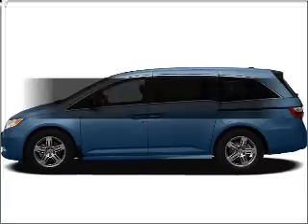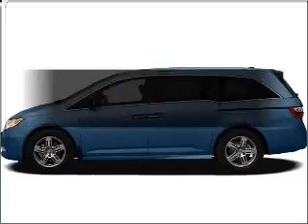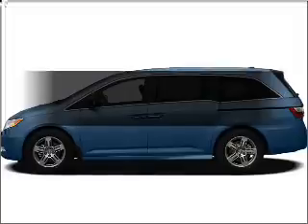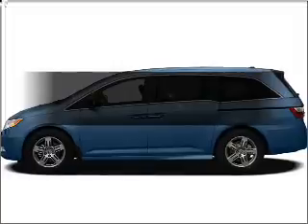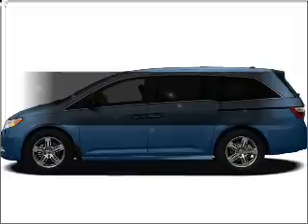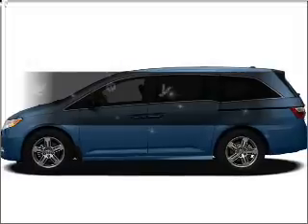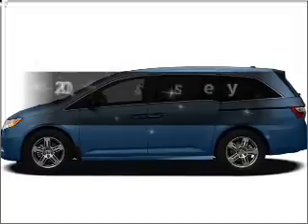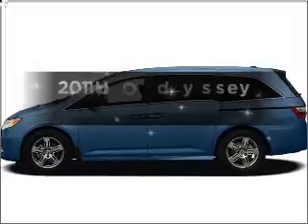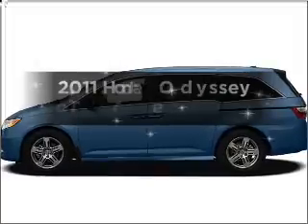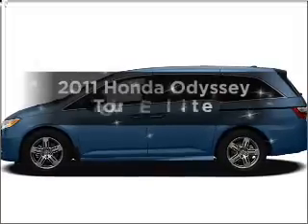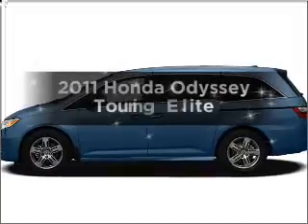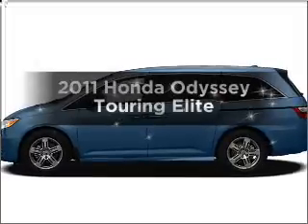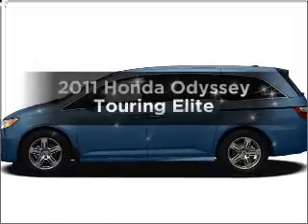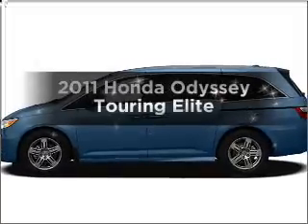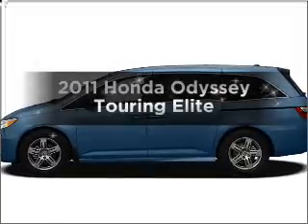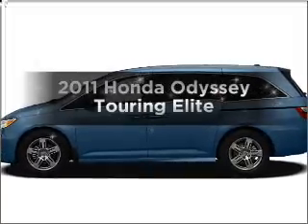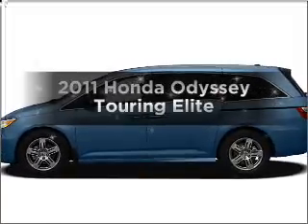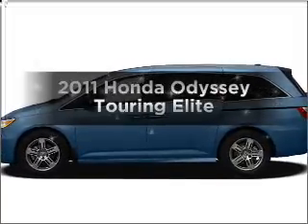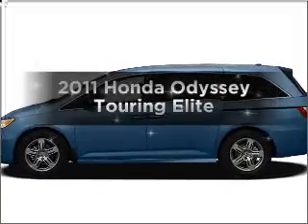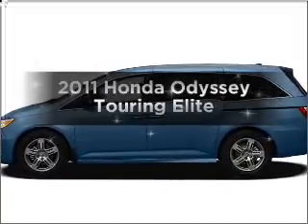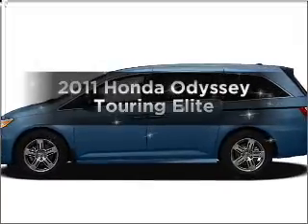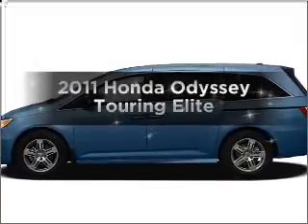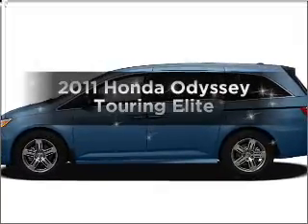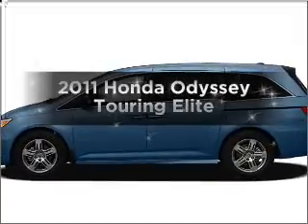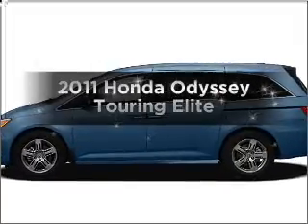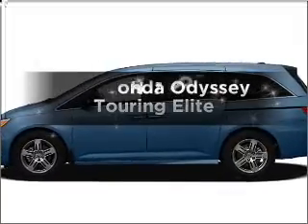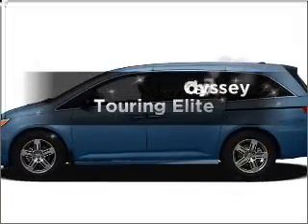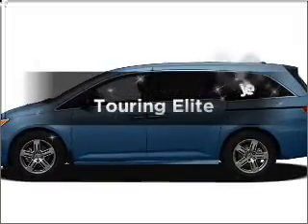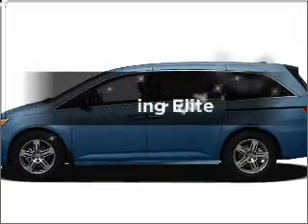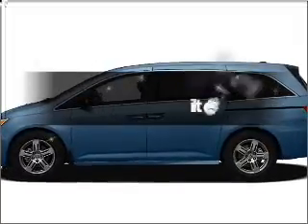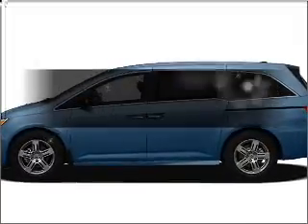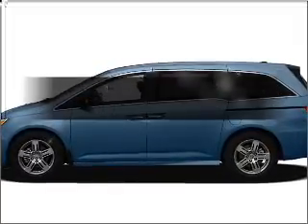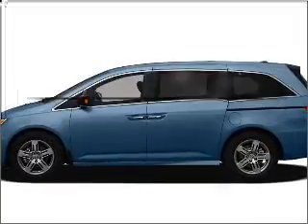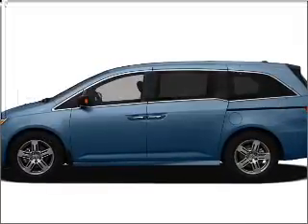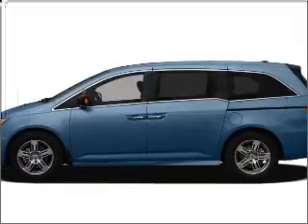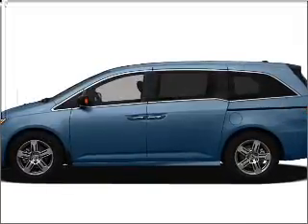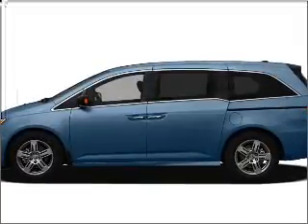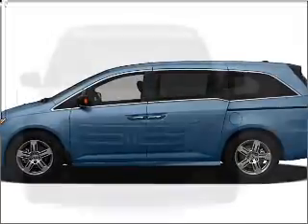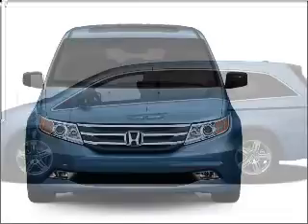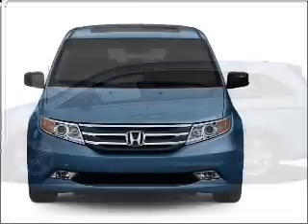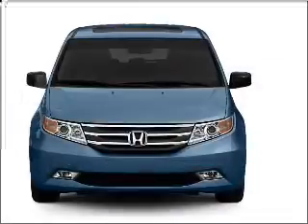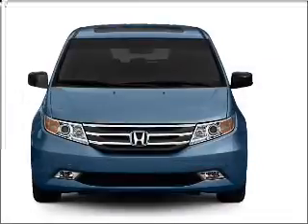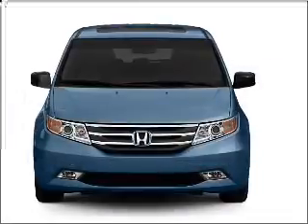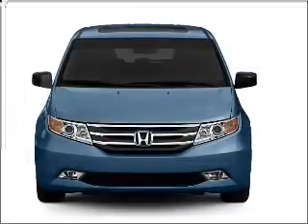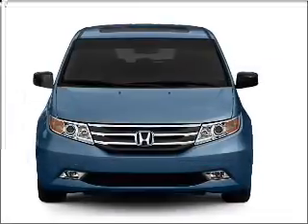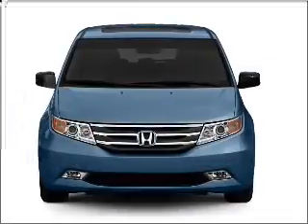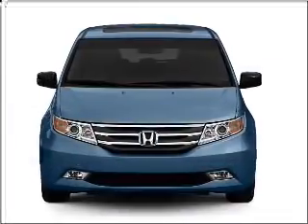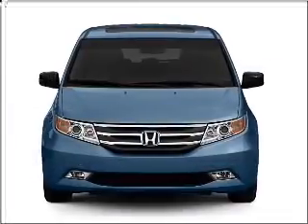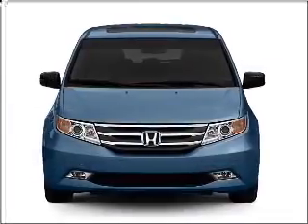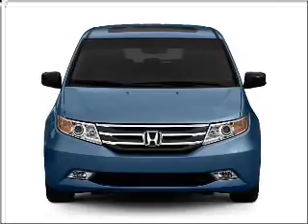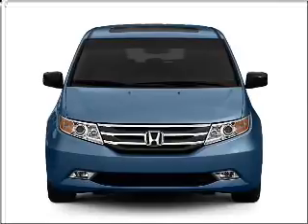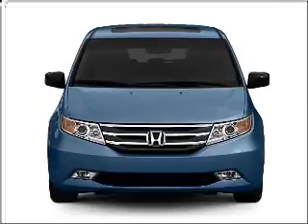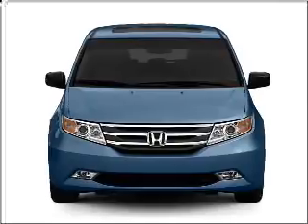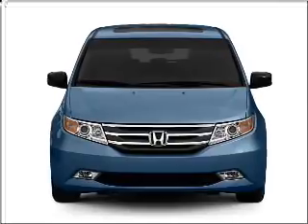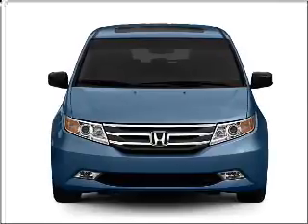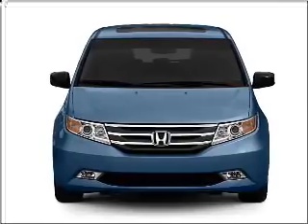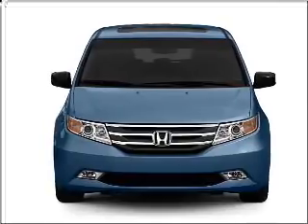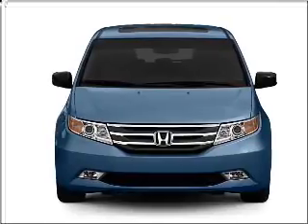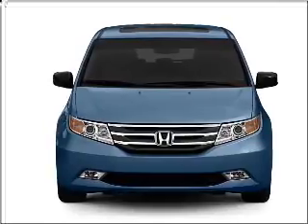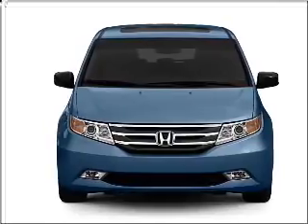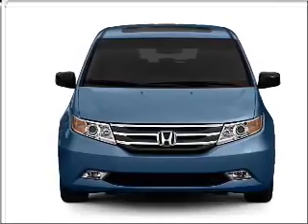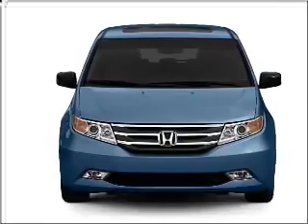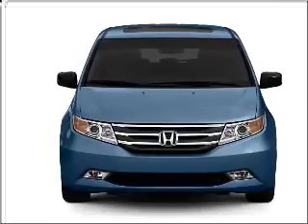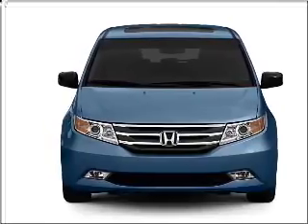Imagine yourself in this 2011 Honda Odyssey. Travel the roads in style and comfort in this great vehicle.